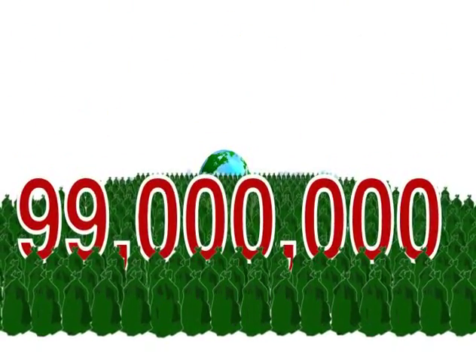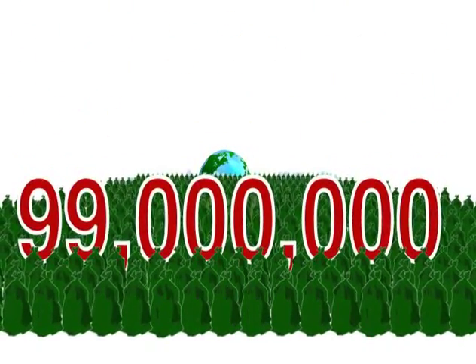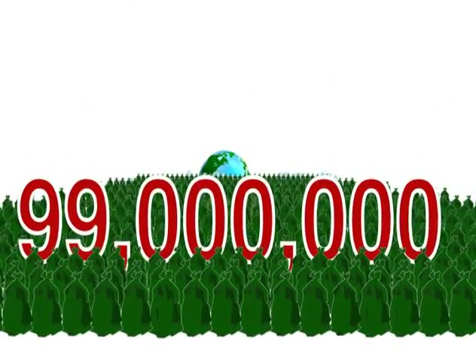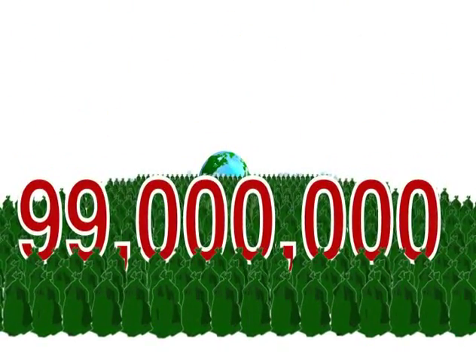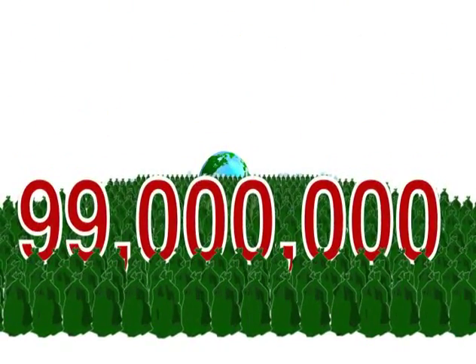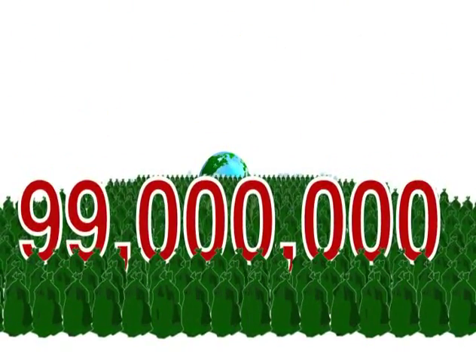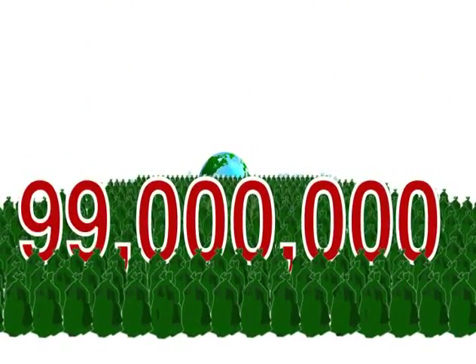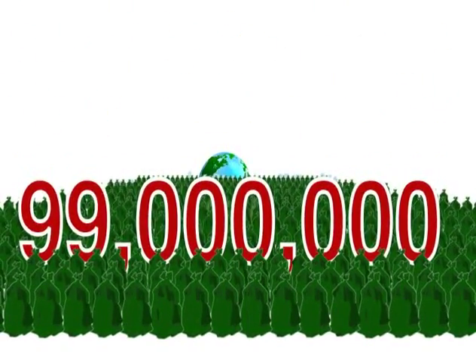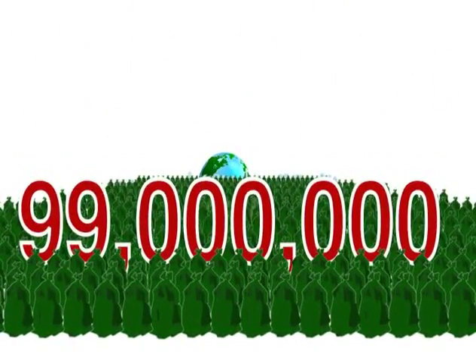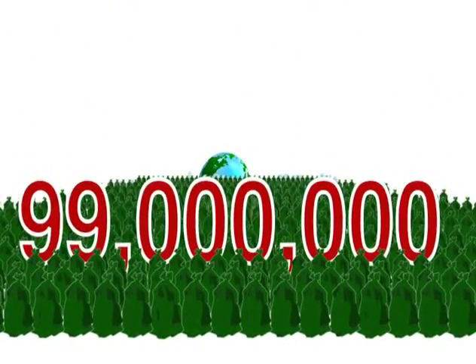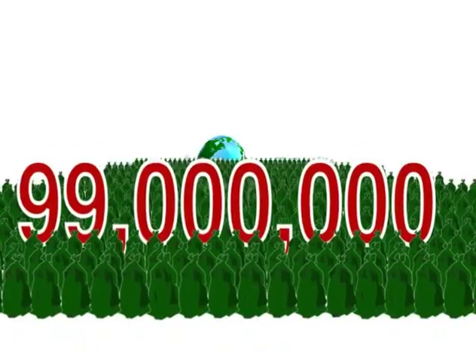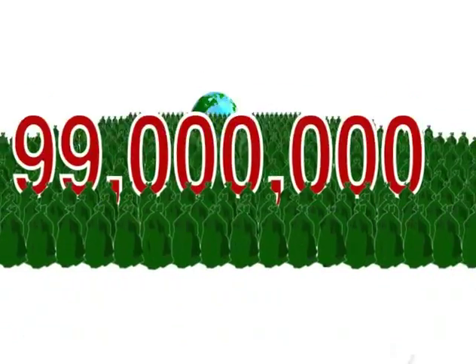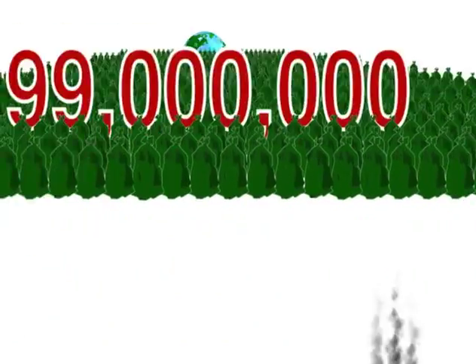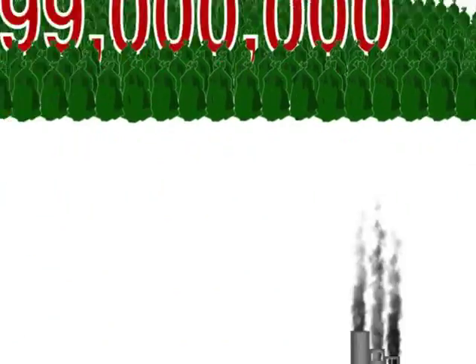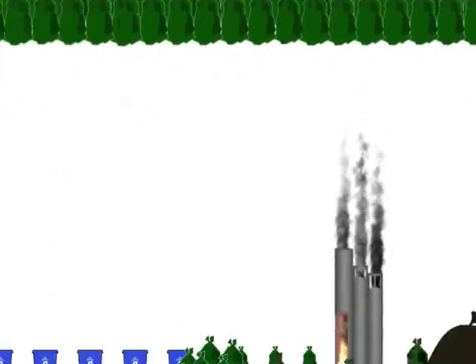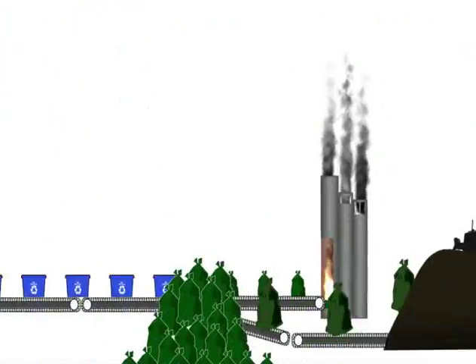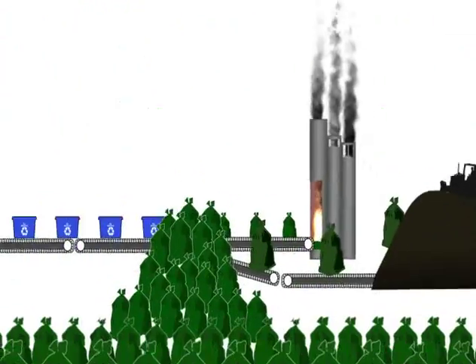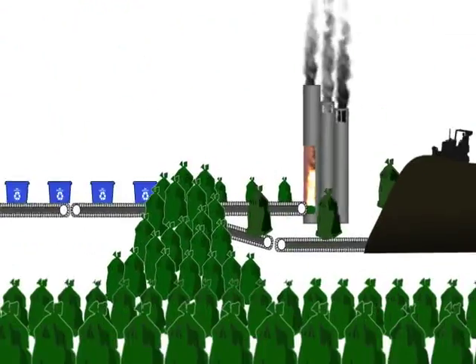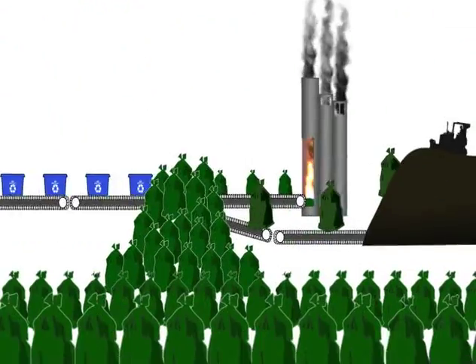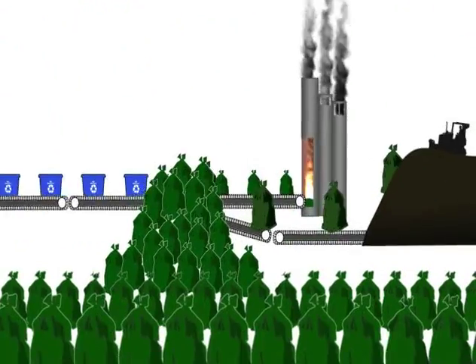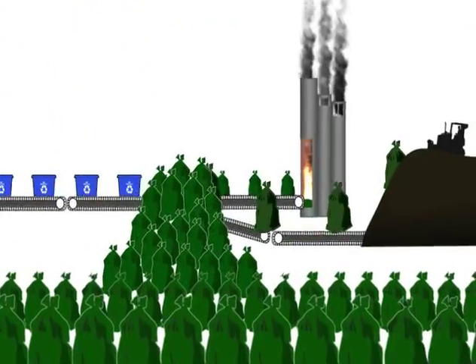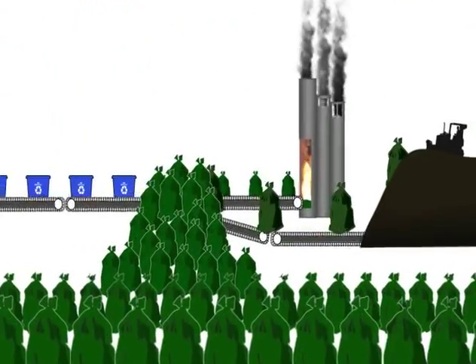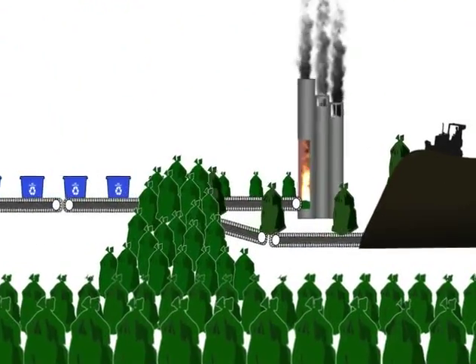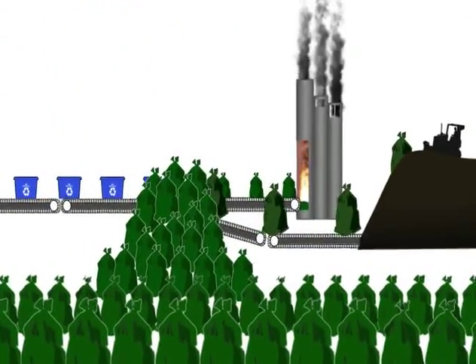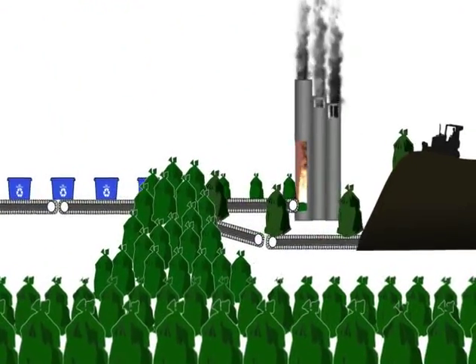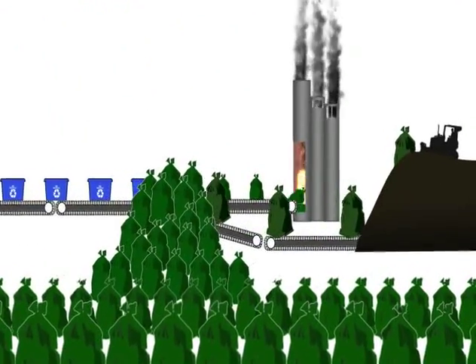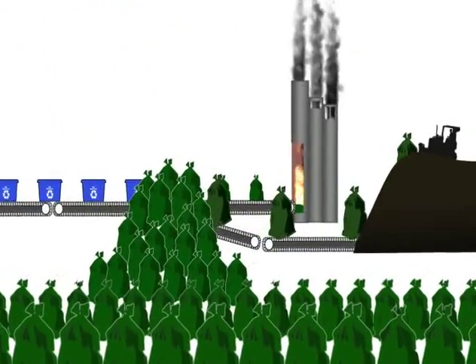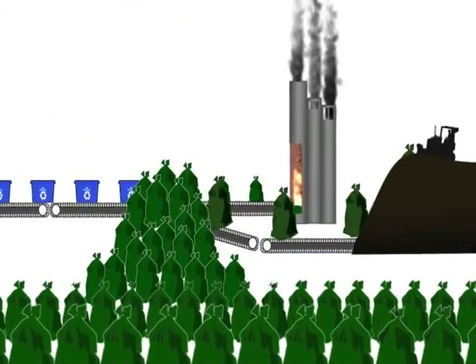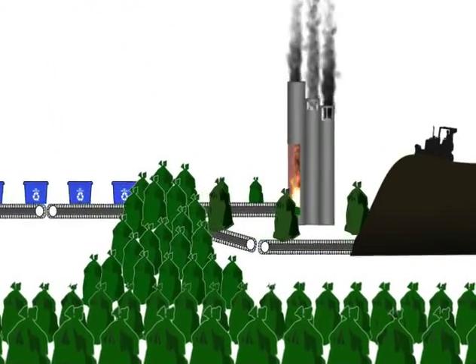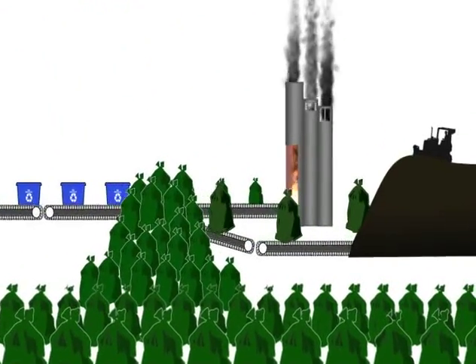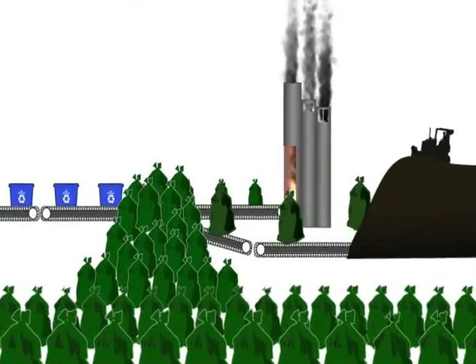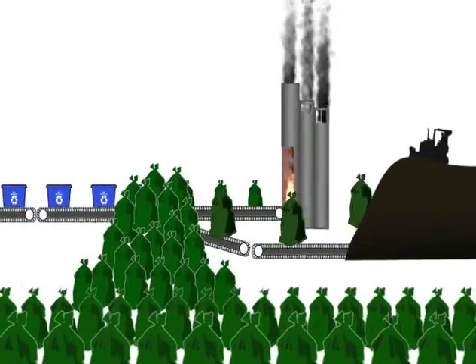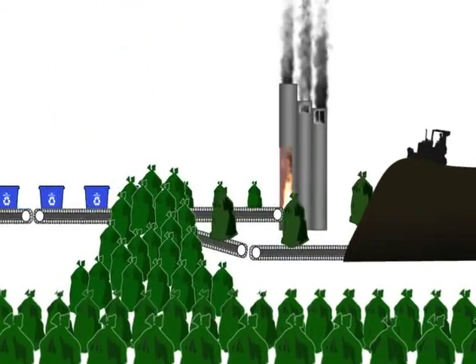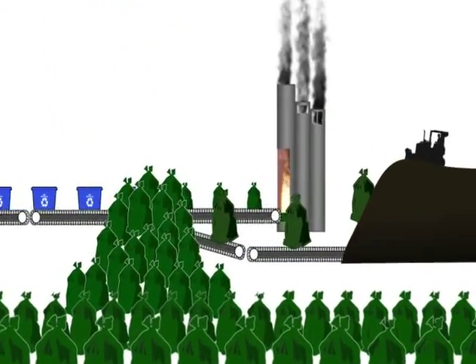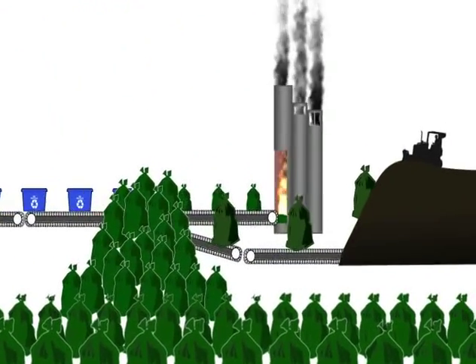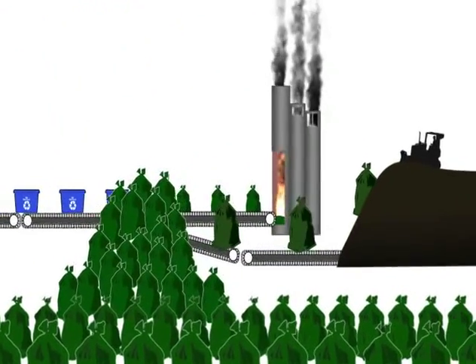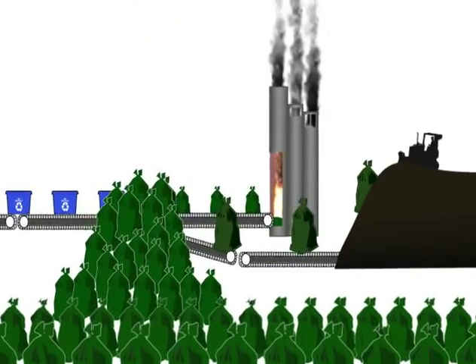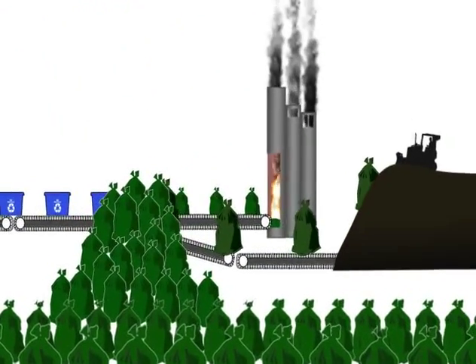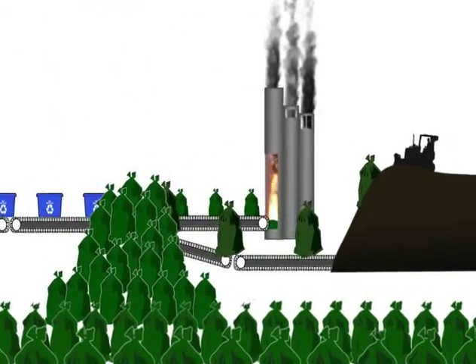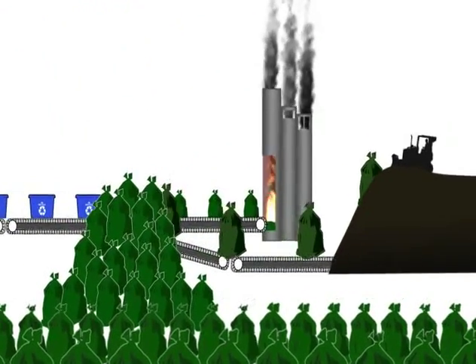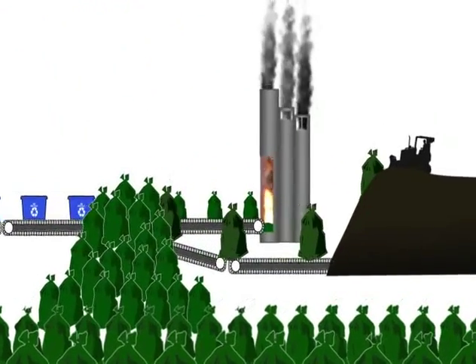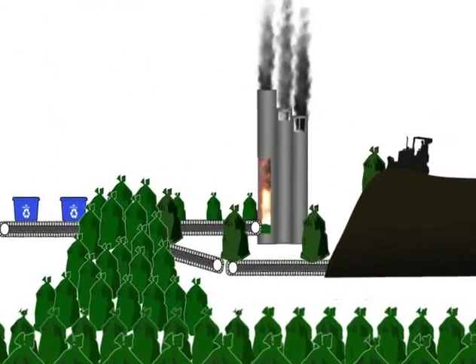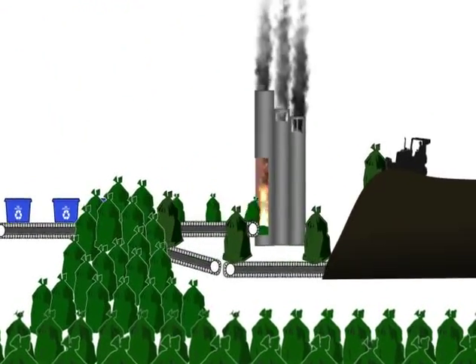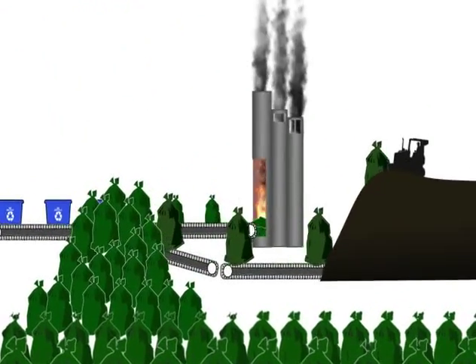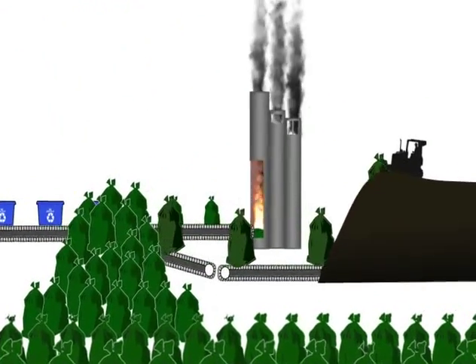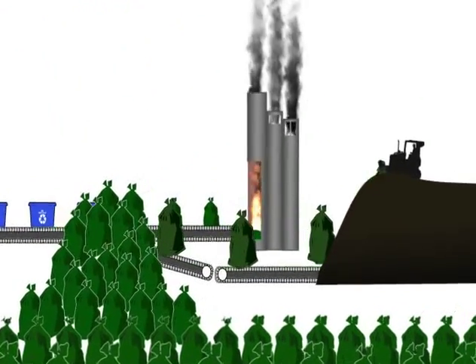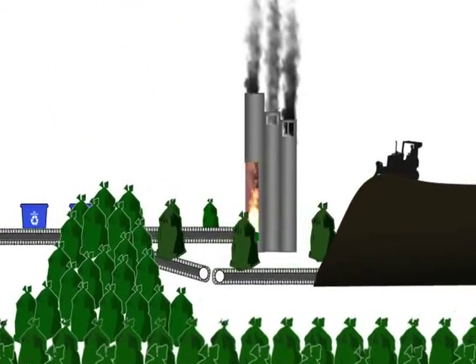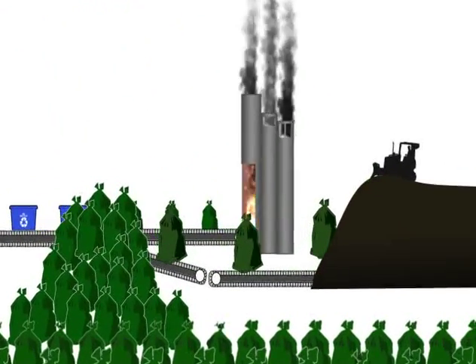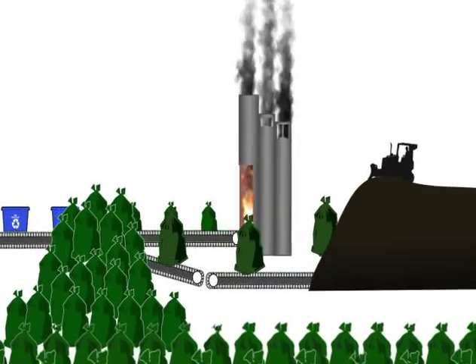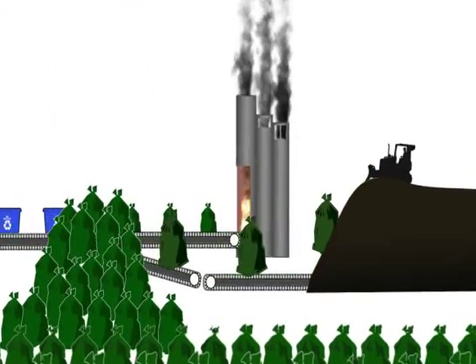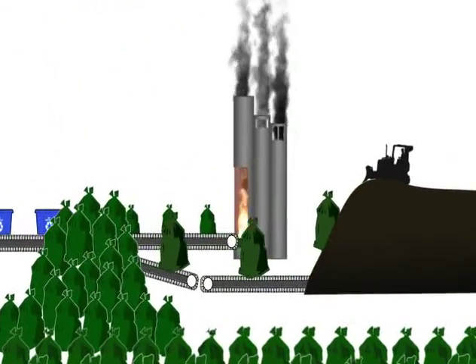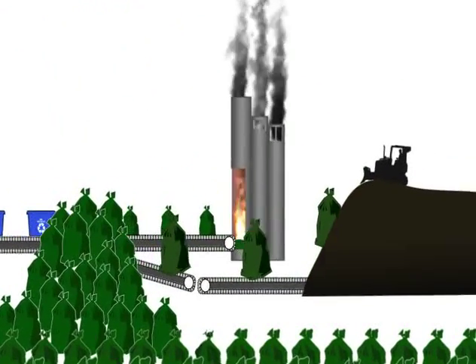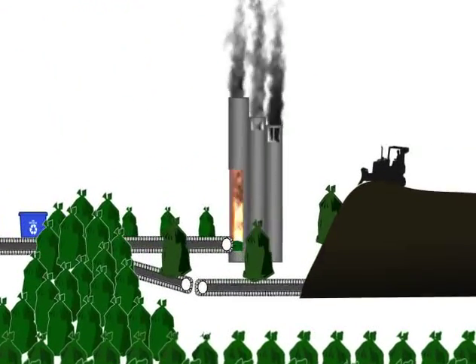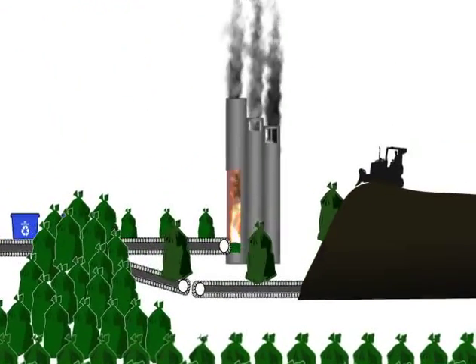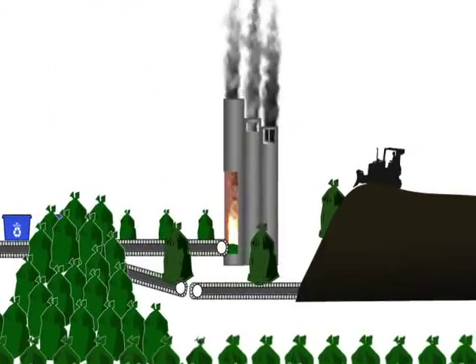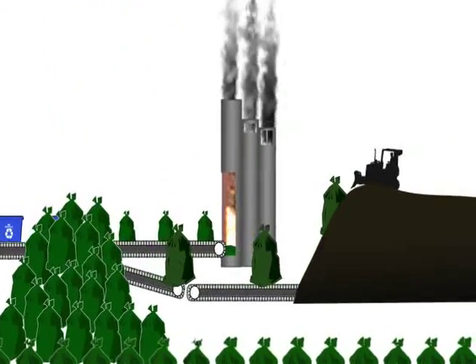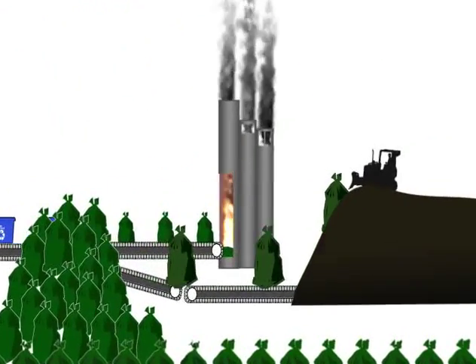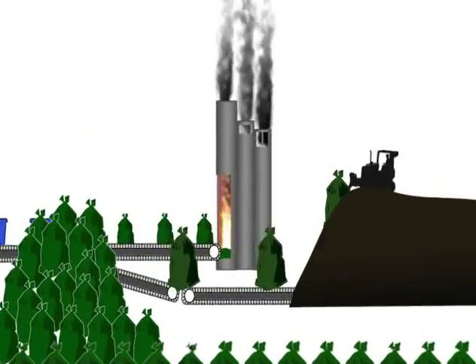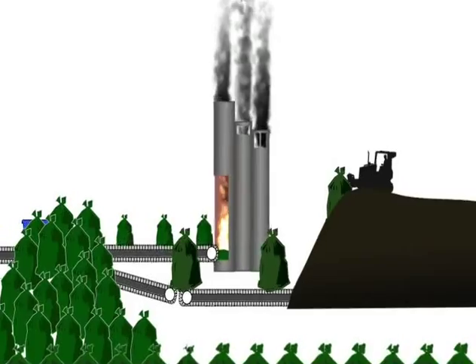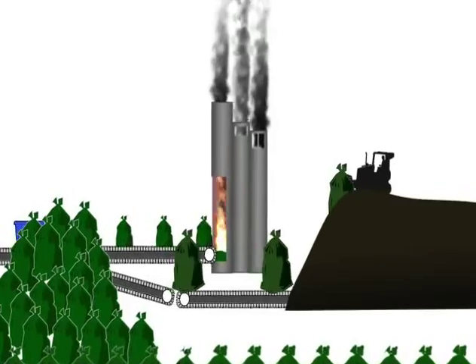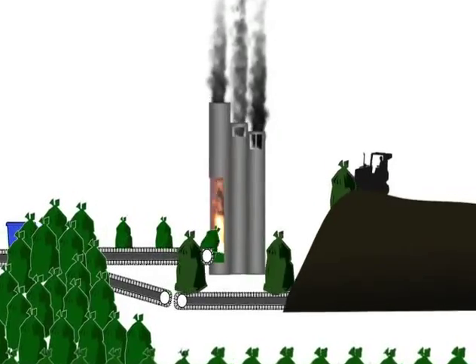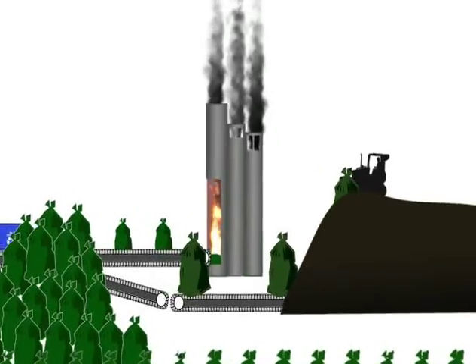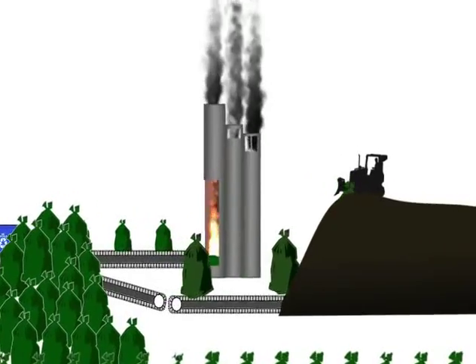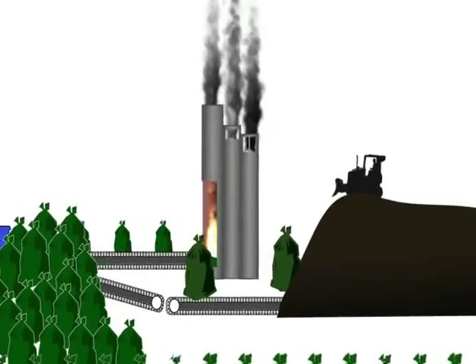We need to do better. Currently, this post-recycled waste is either burned or buried — not good for us or the environment.